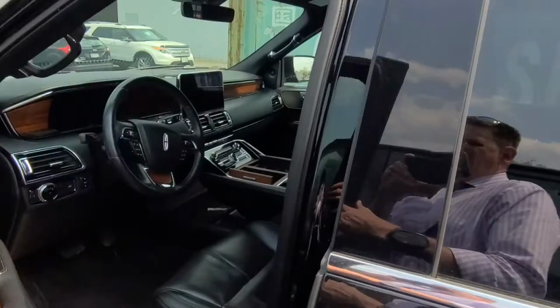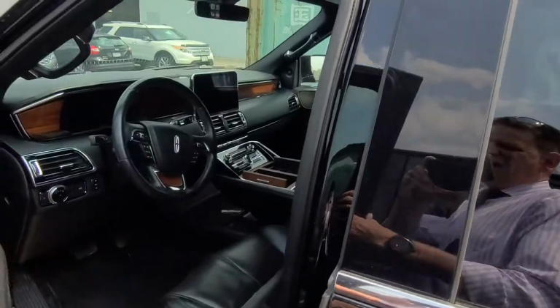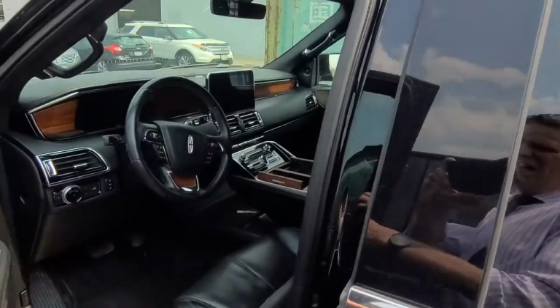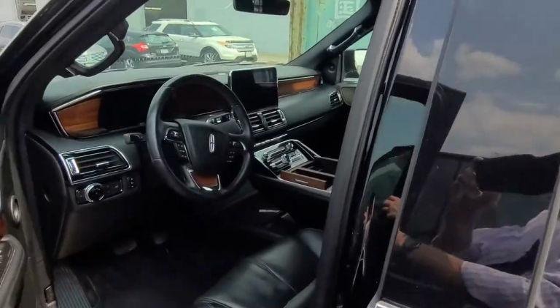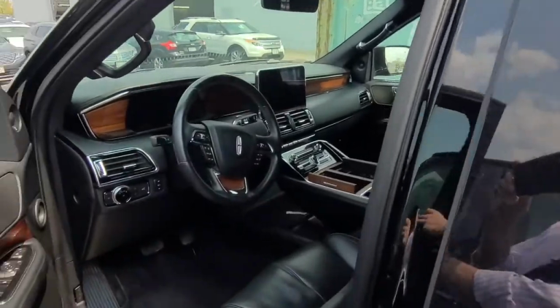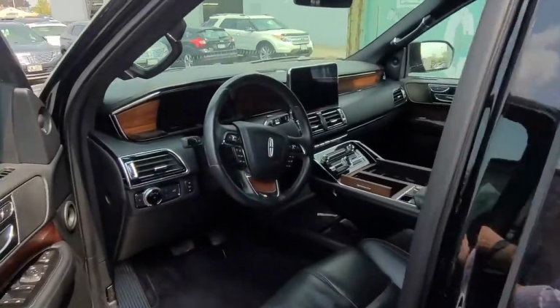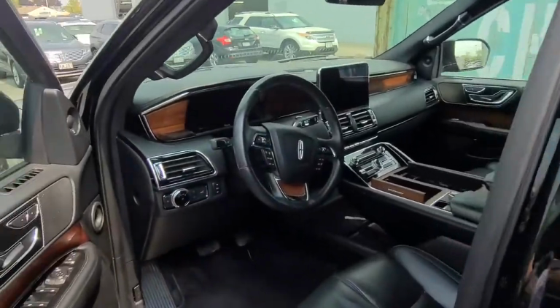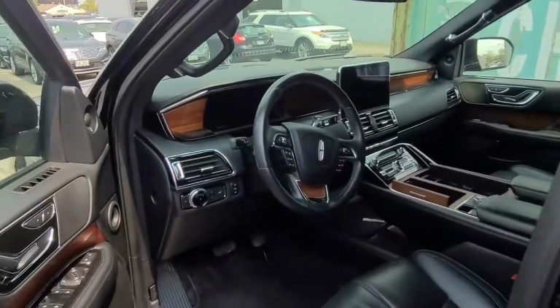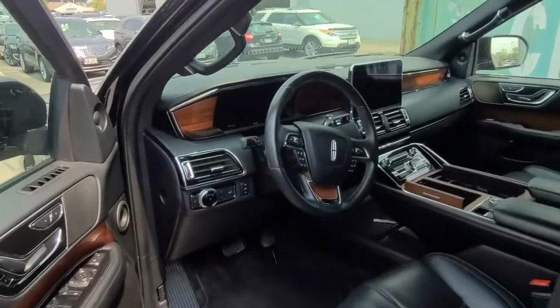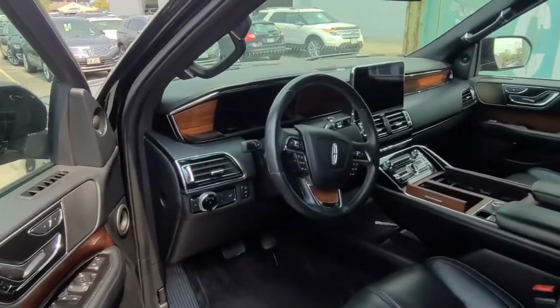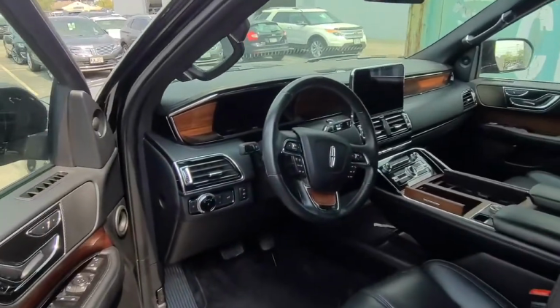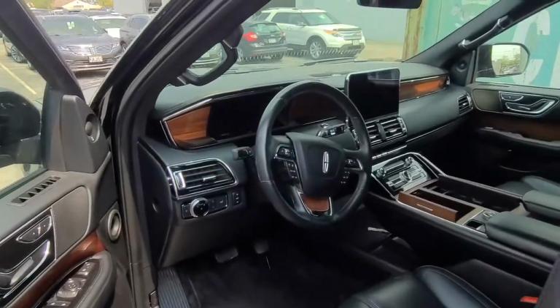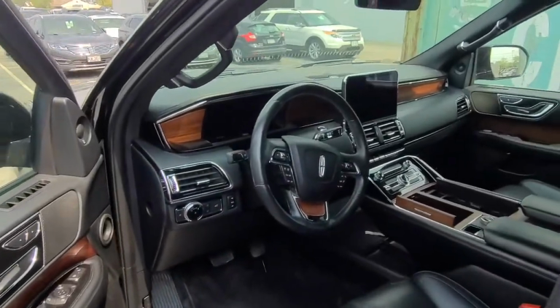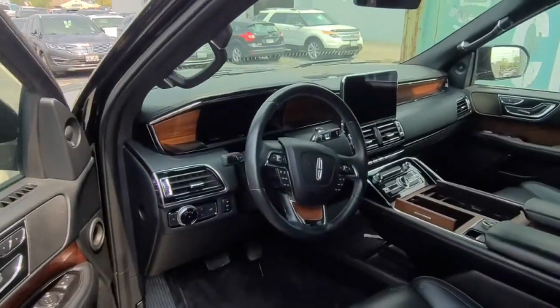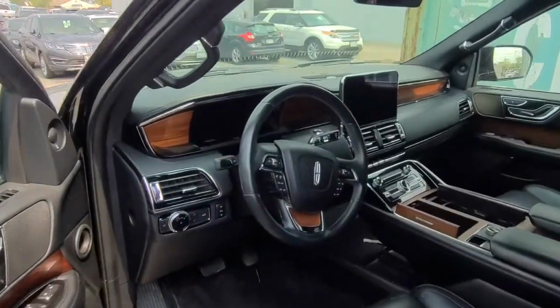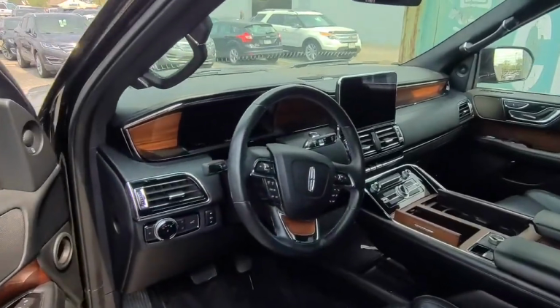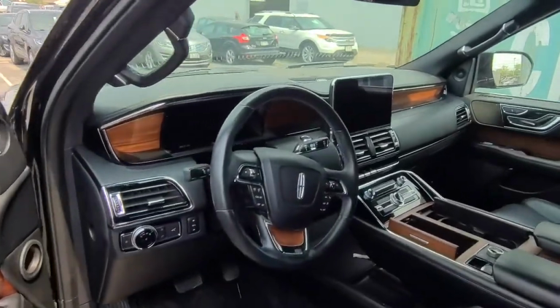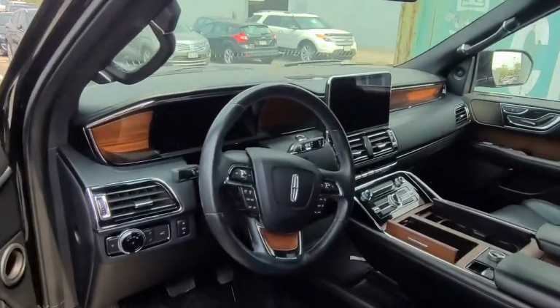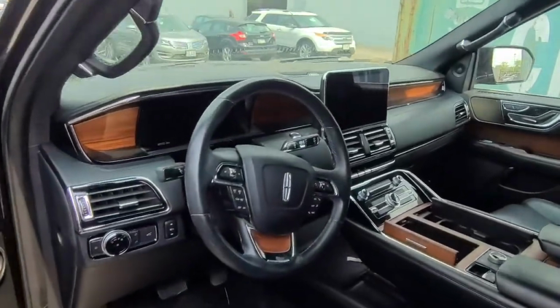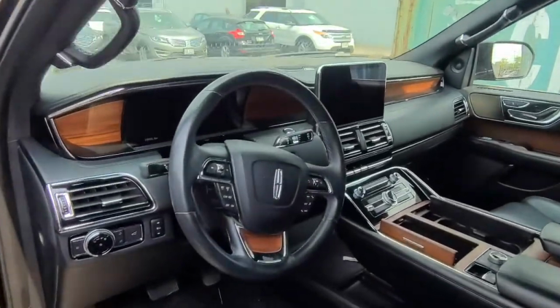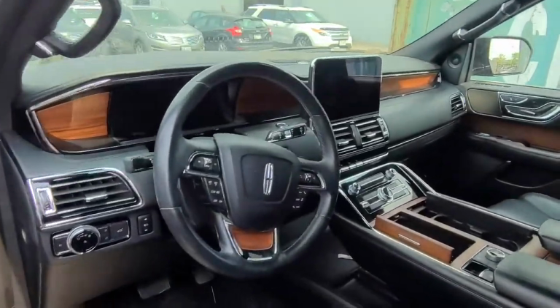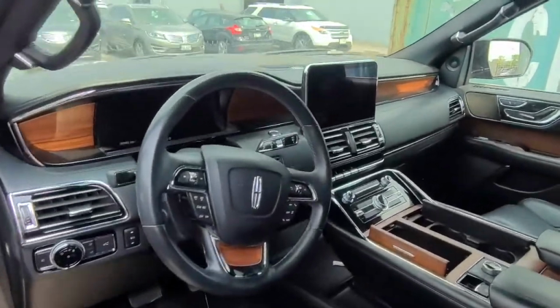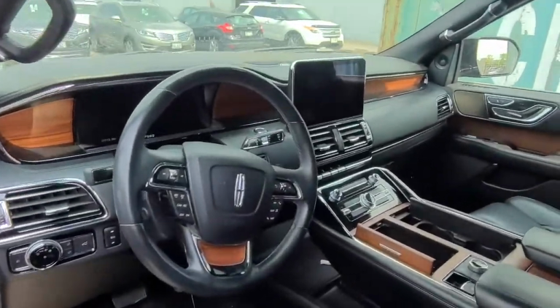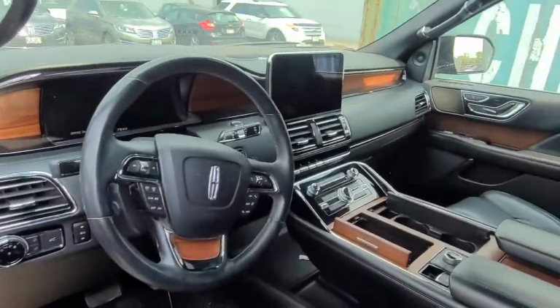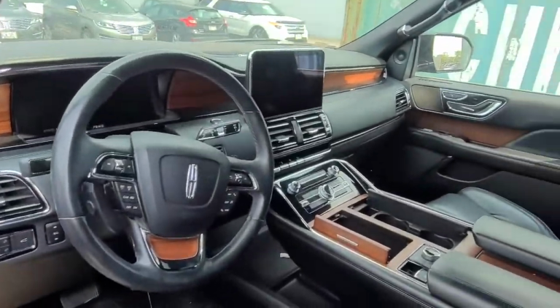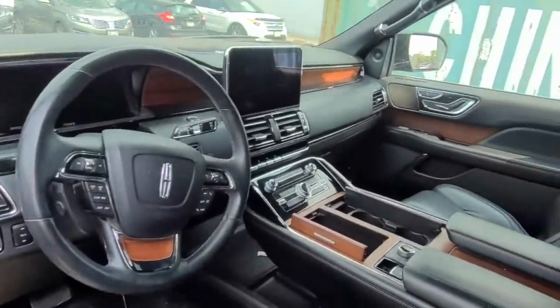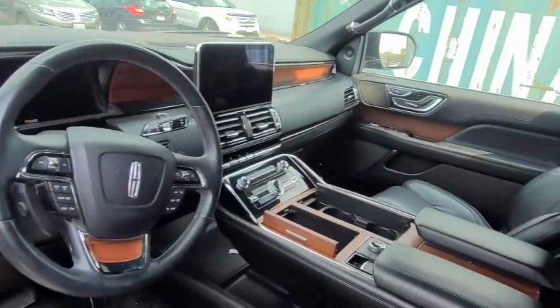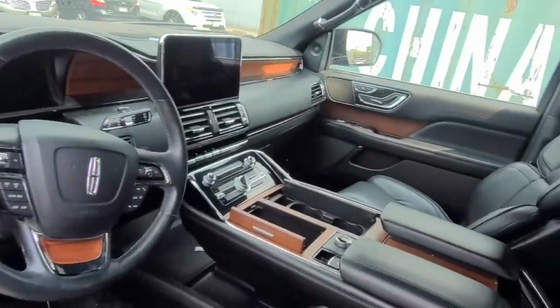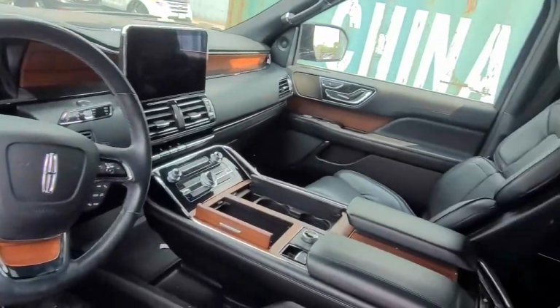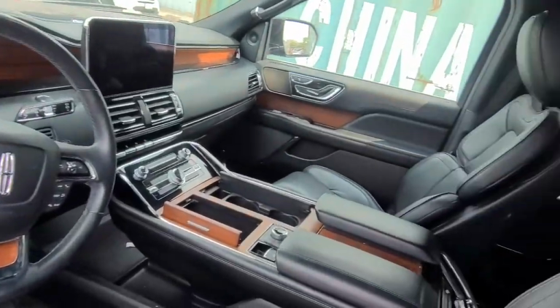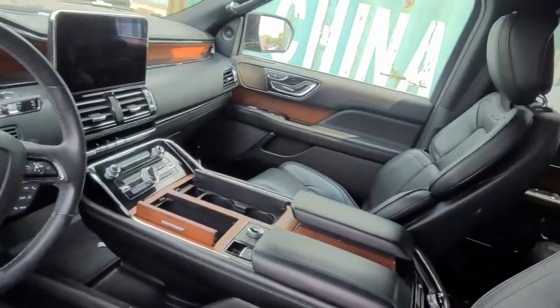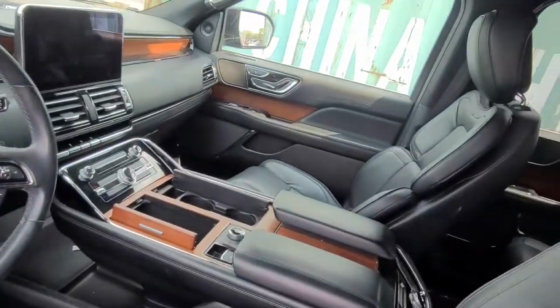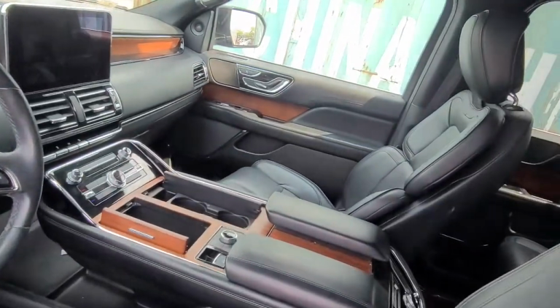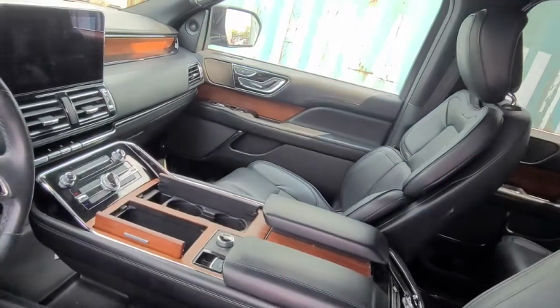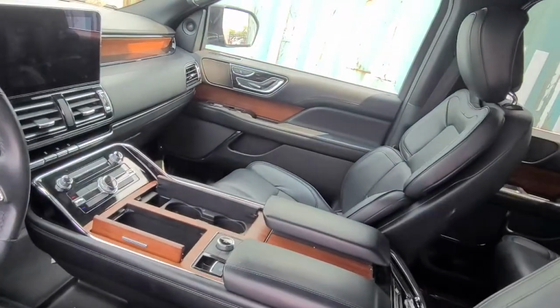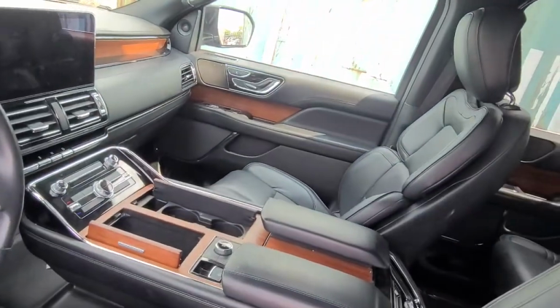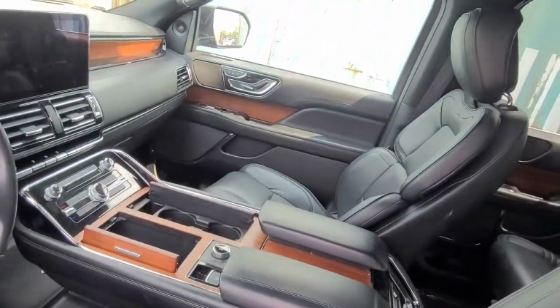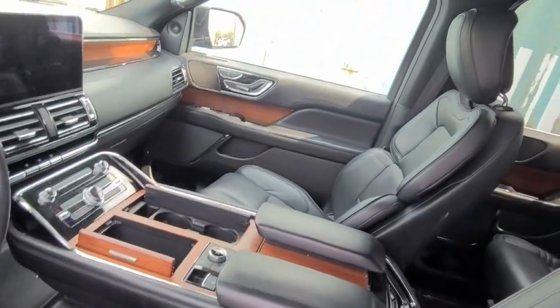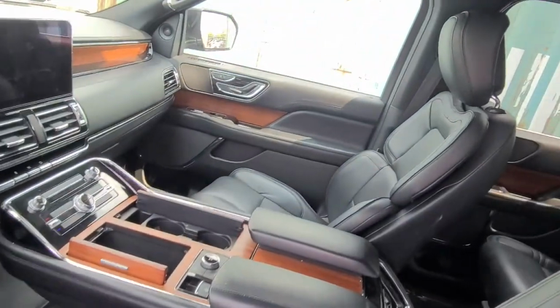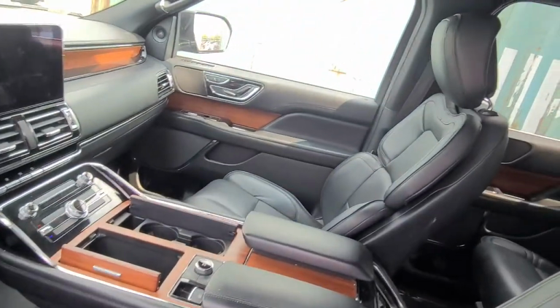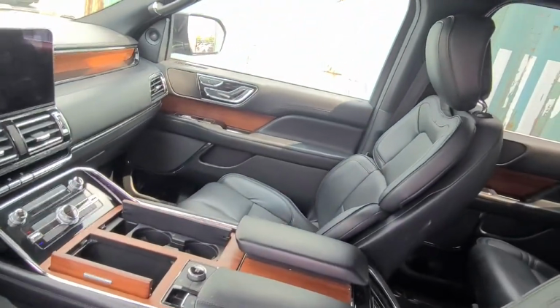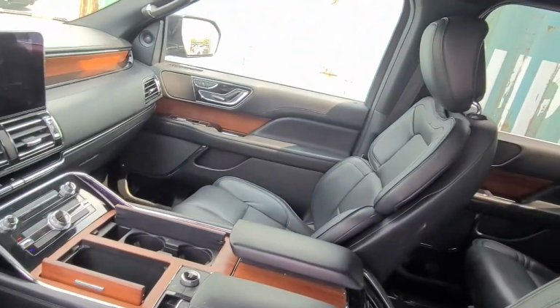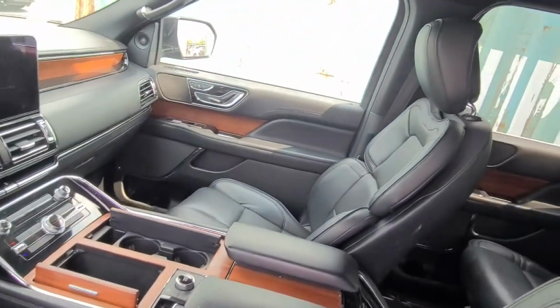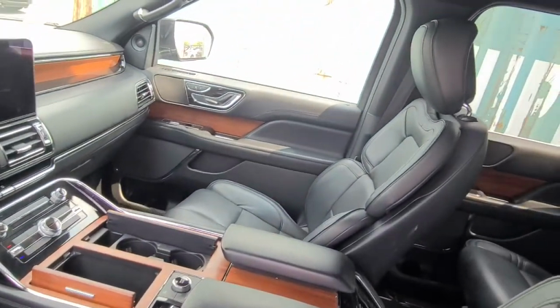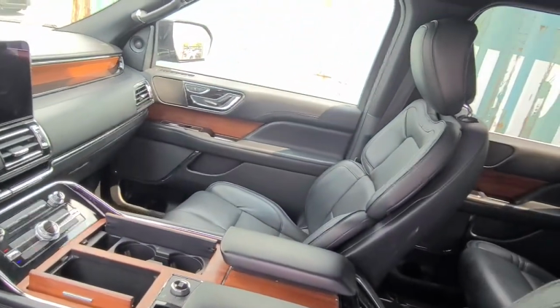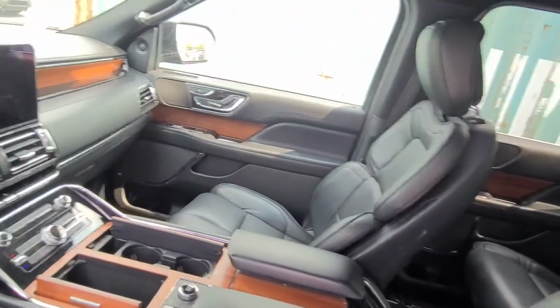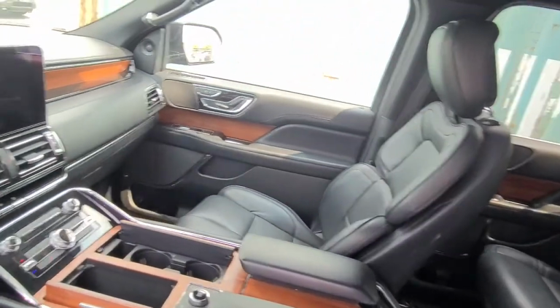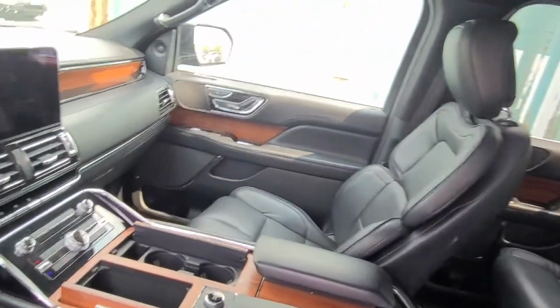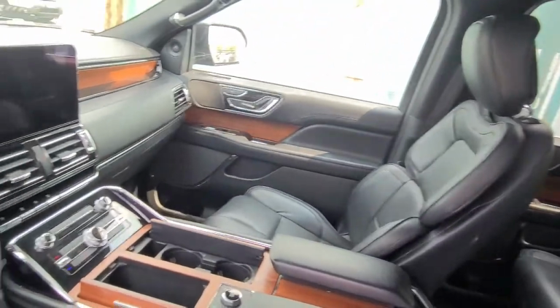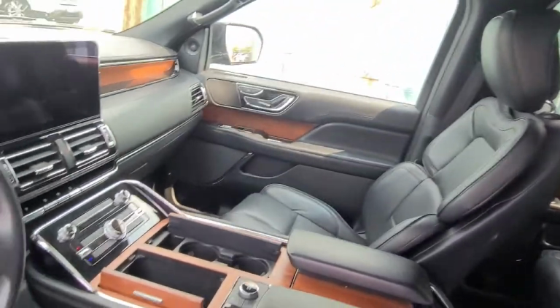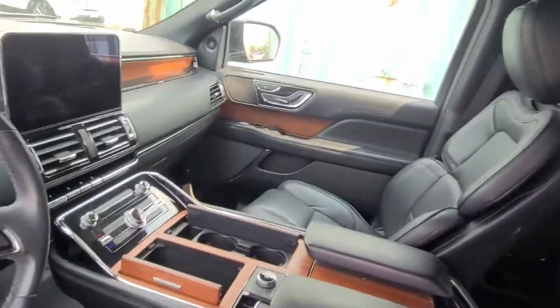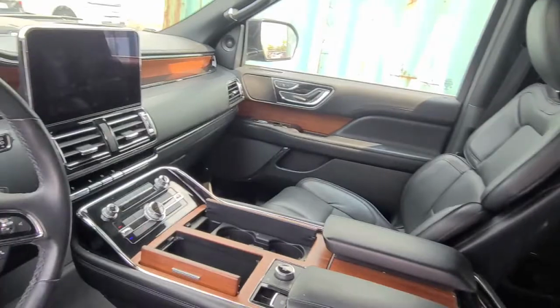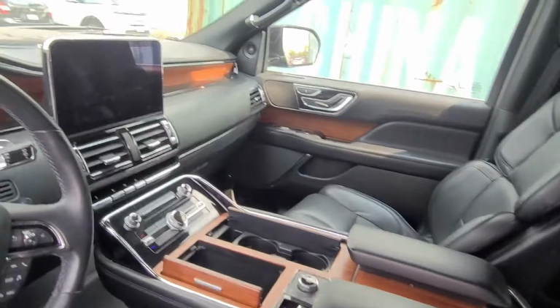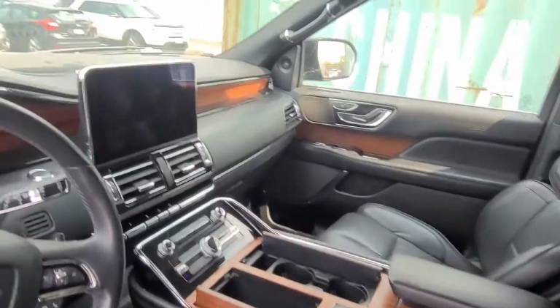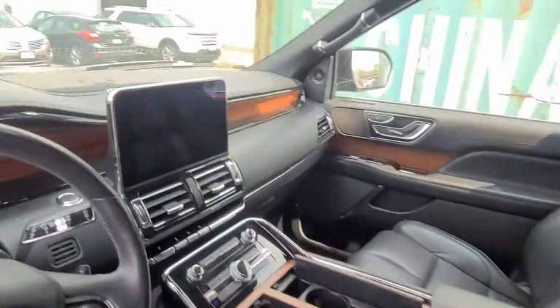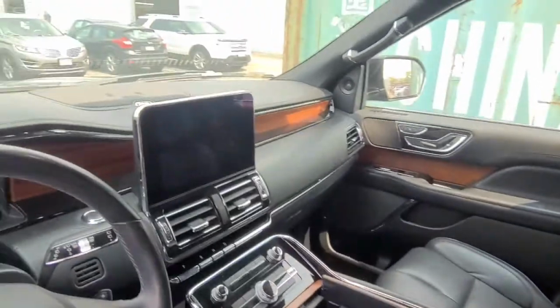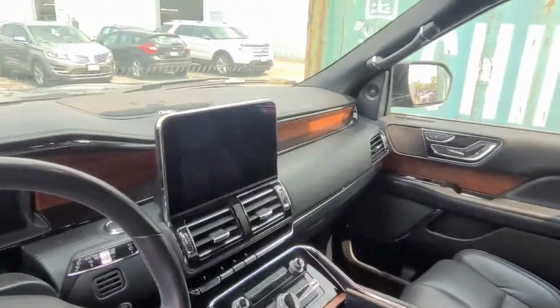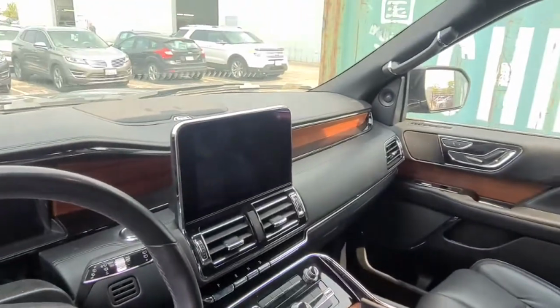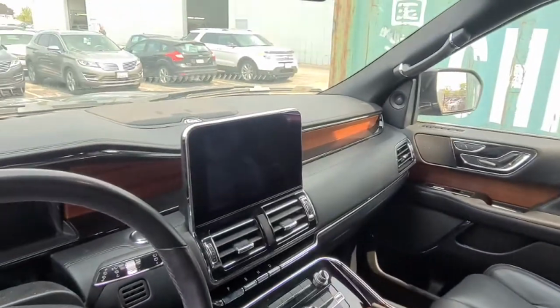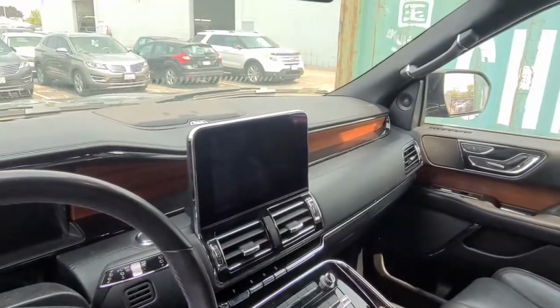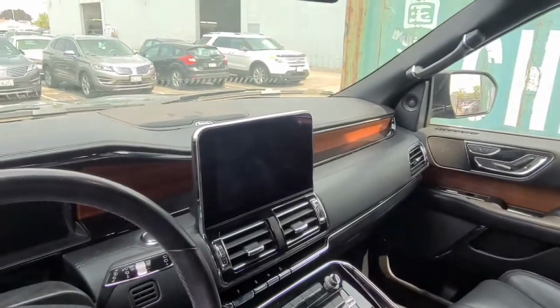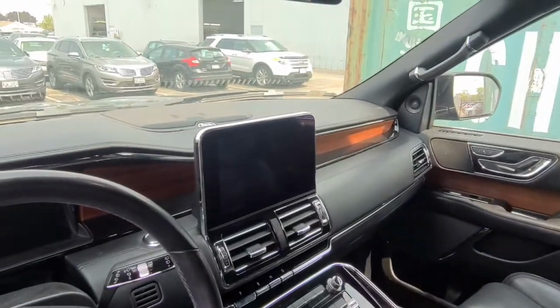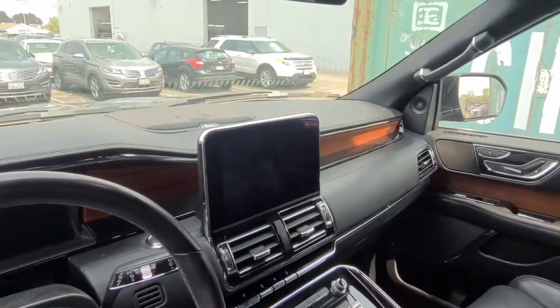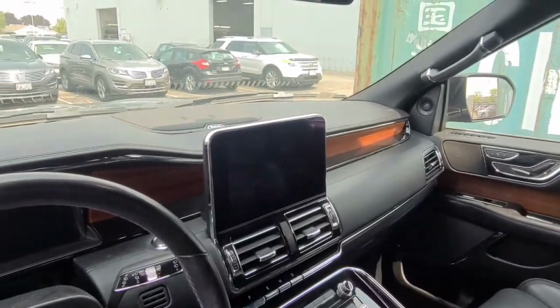It's going through an extensive 200-point safety inspection by our Lincoln Certified Technicians. Nice truck.